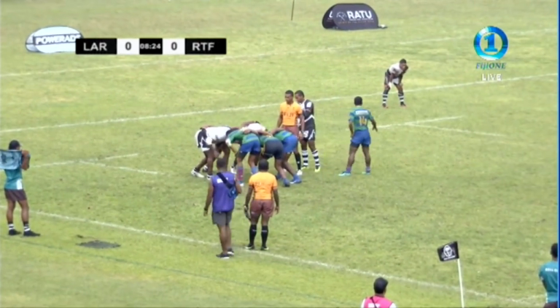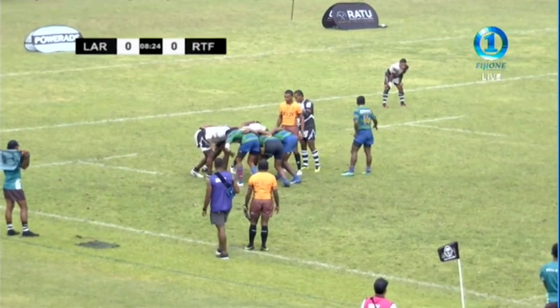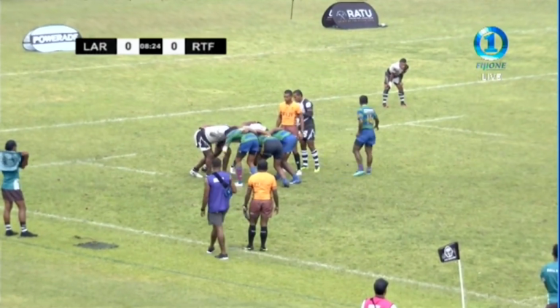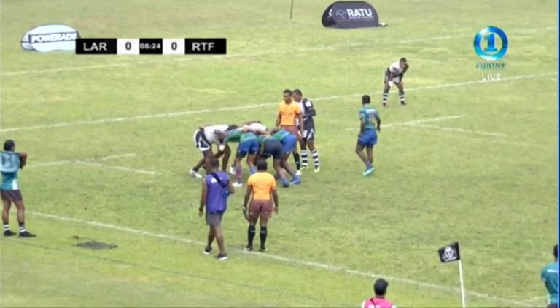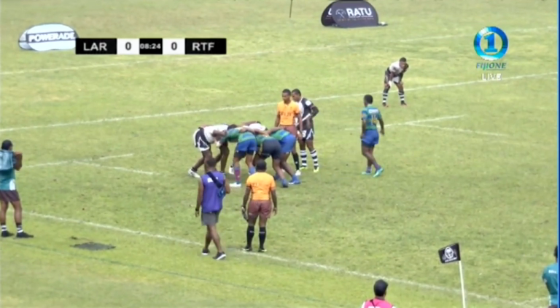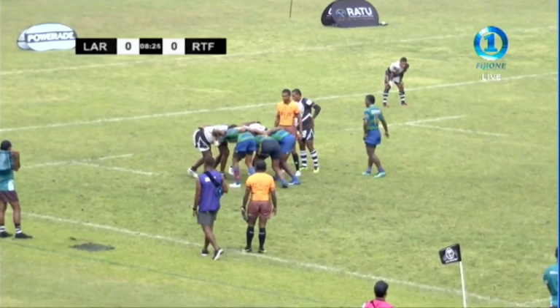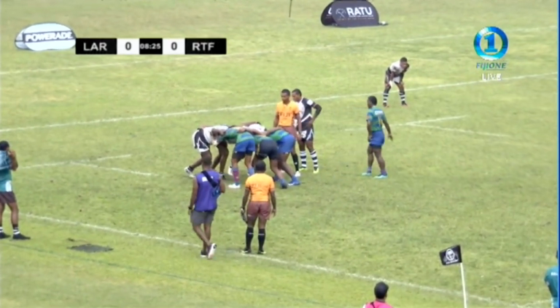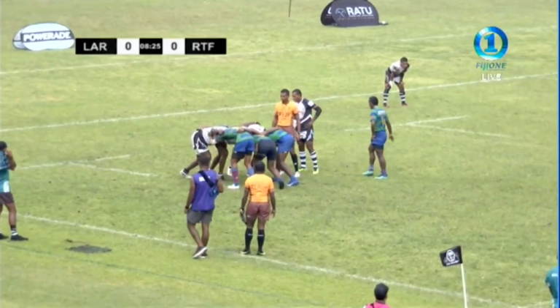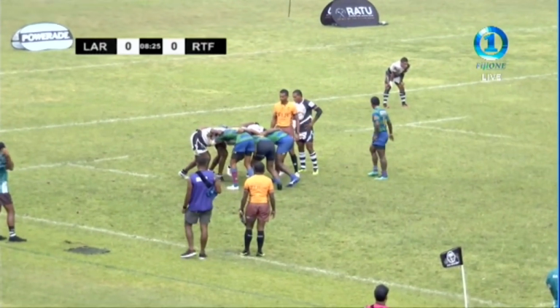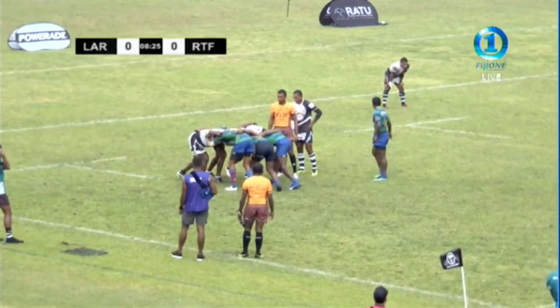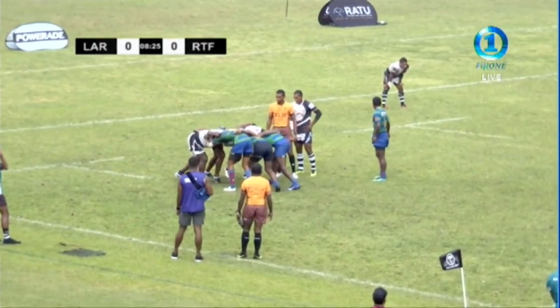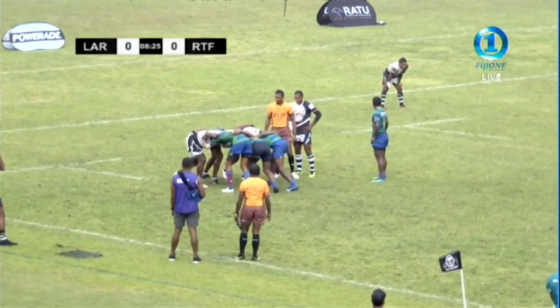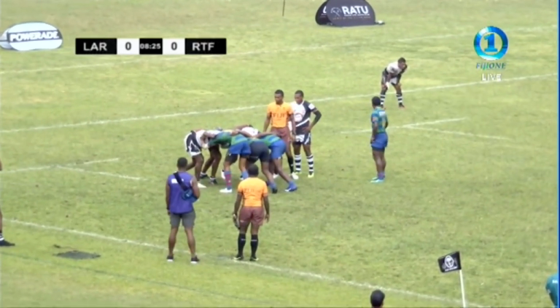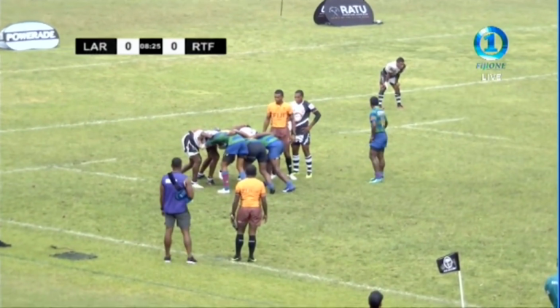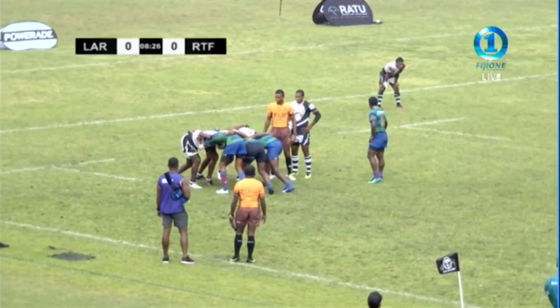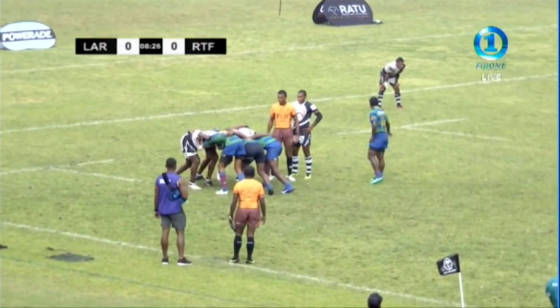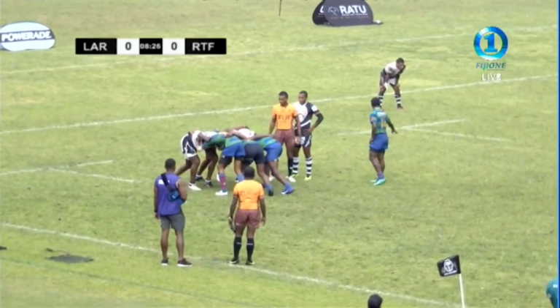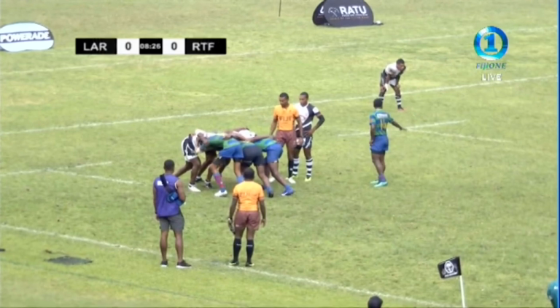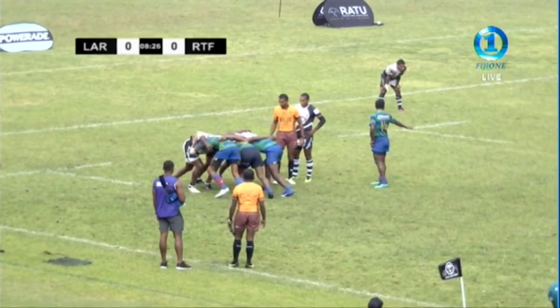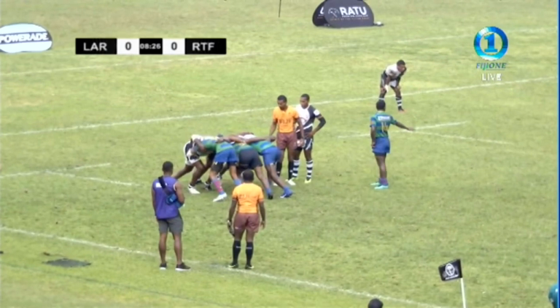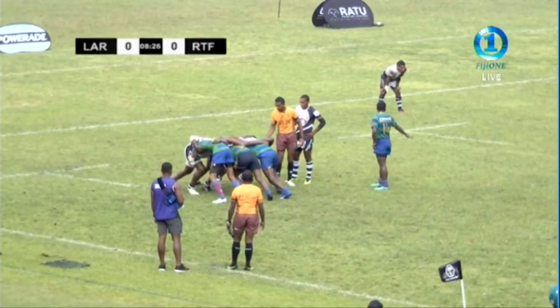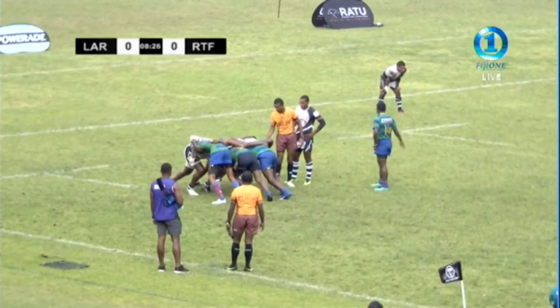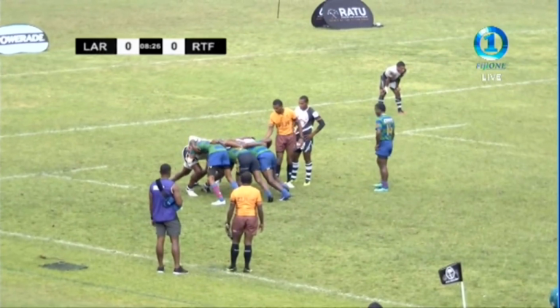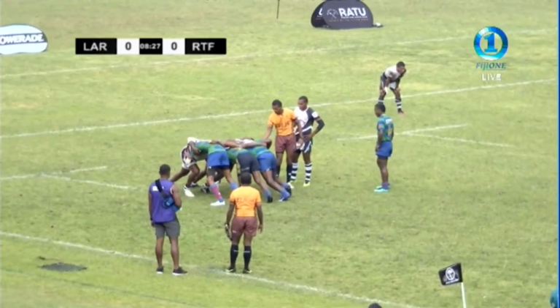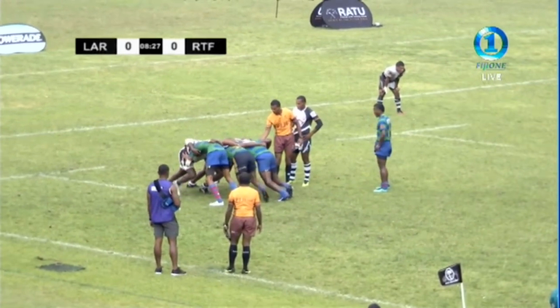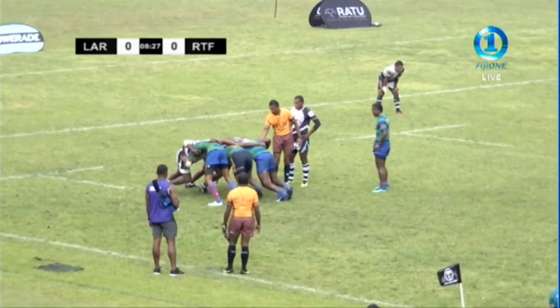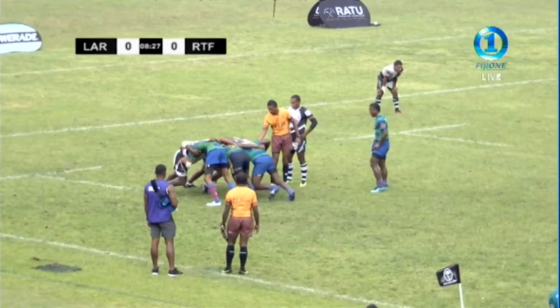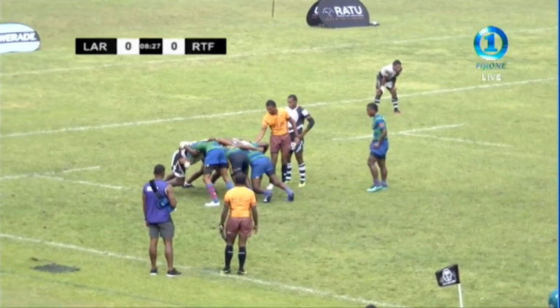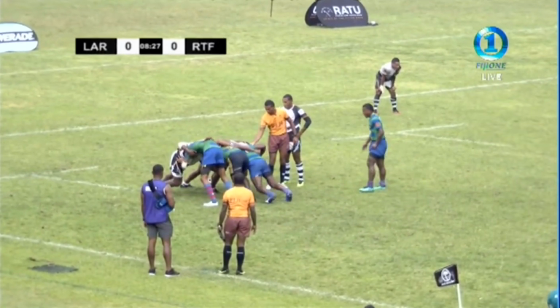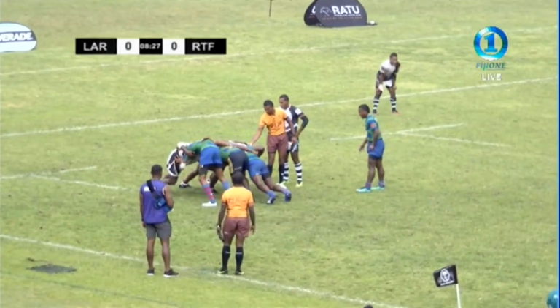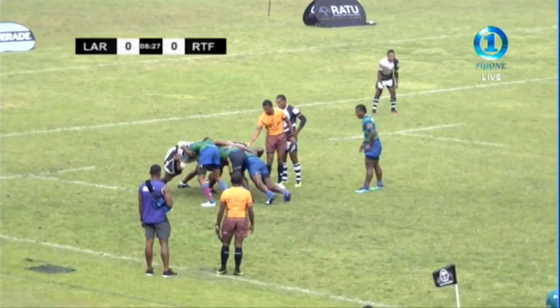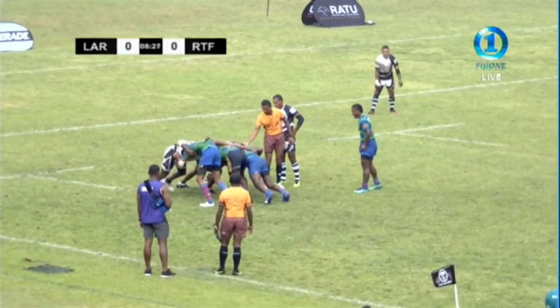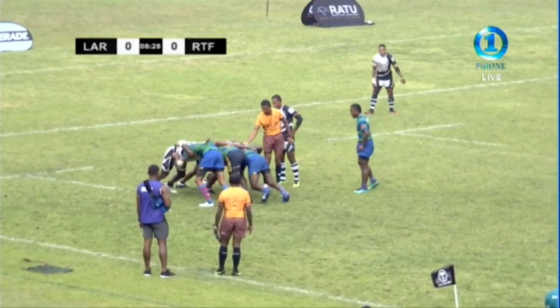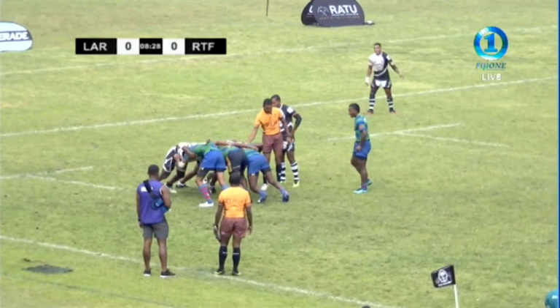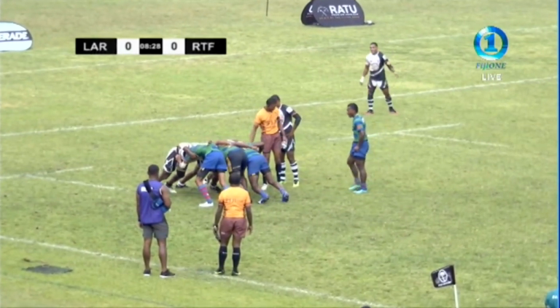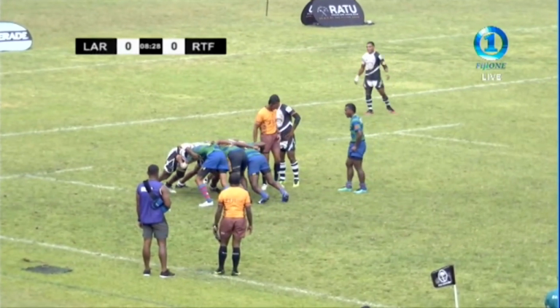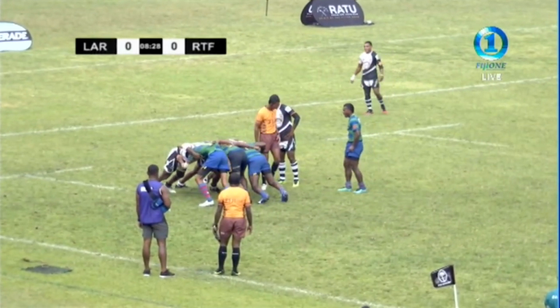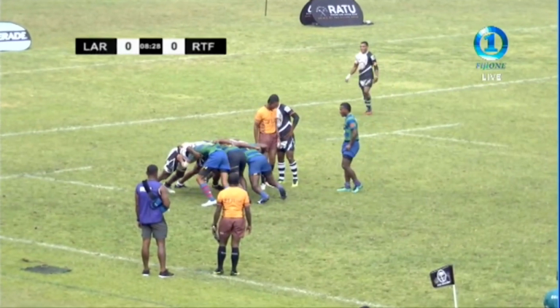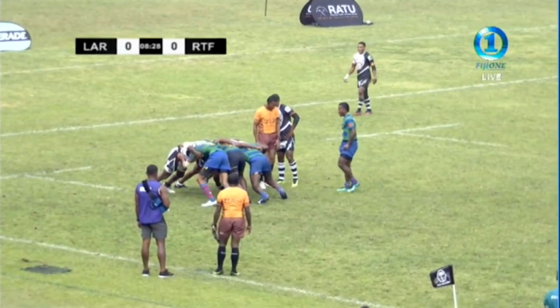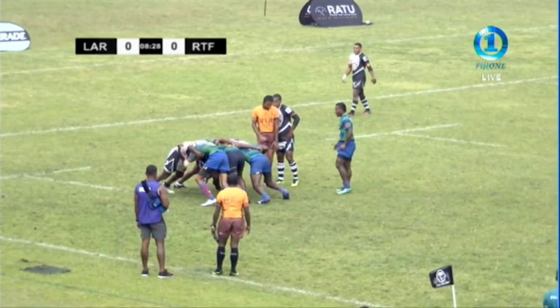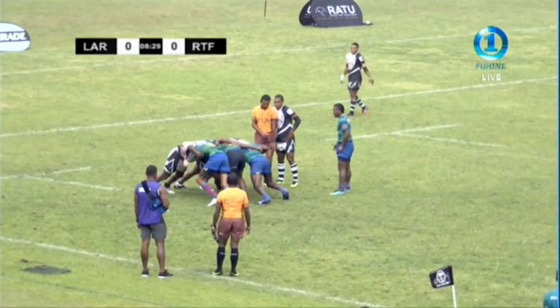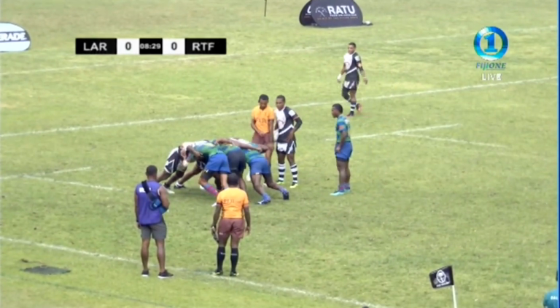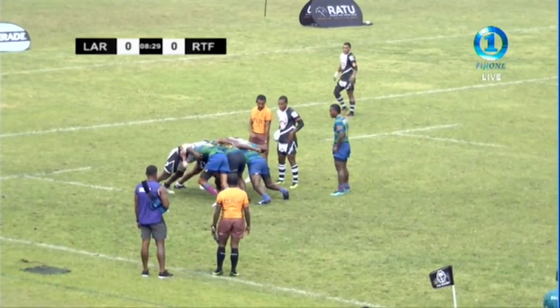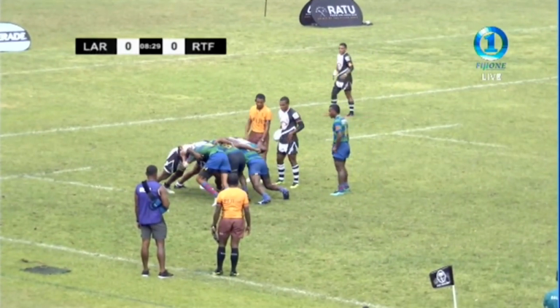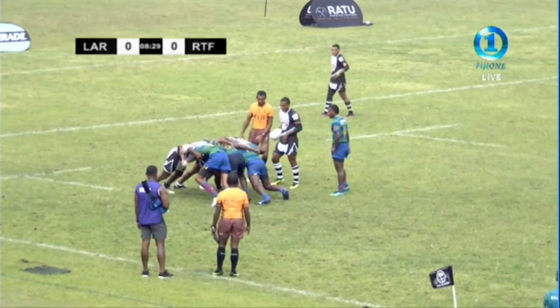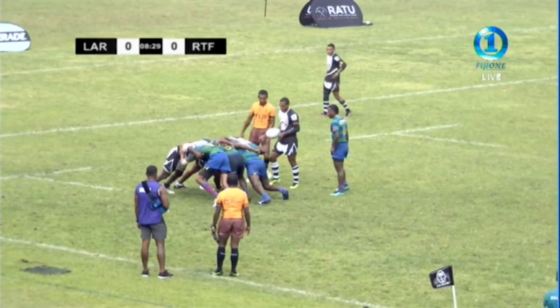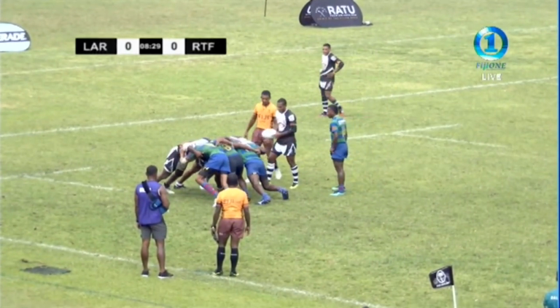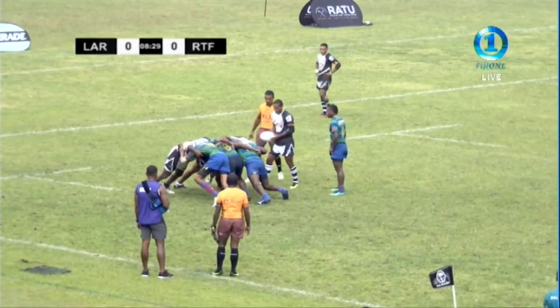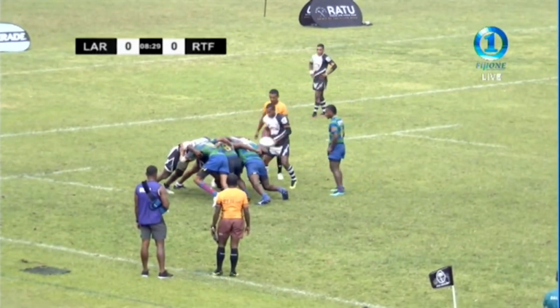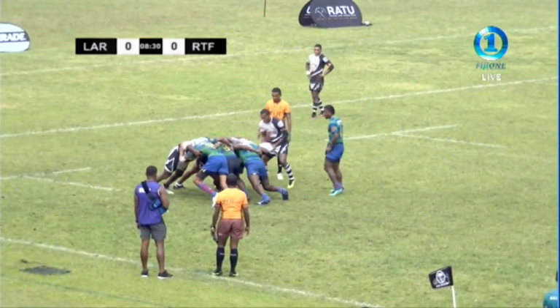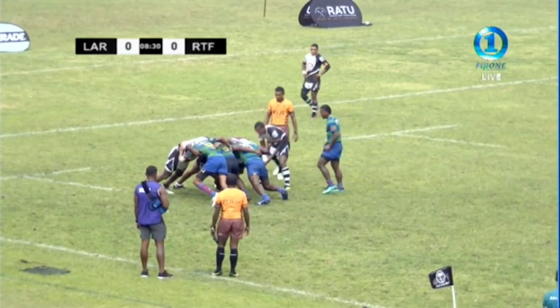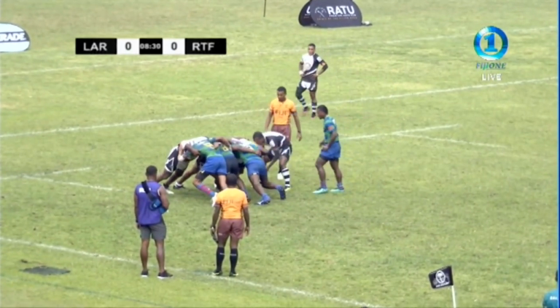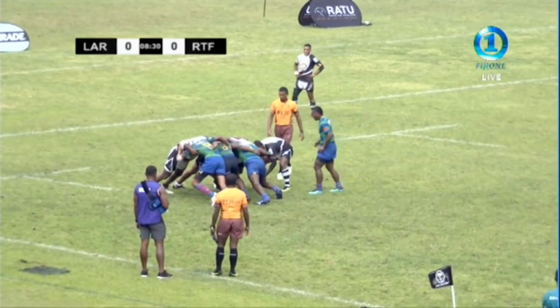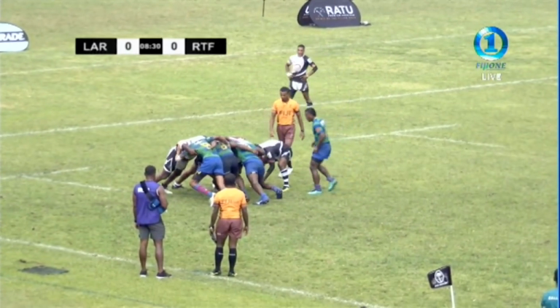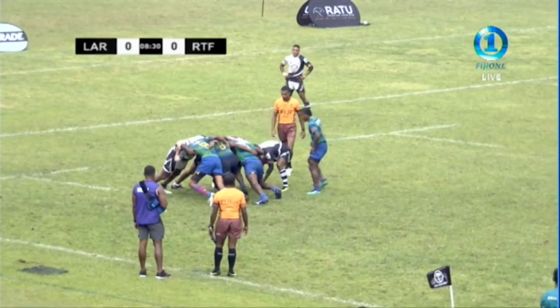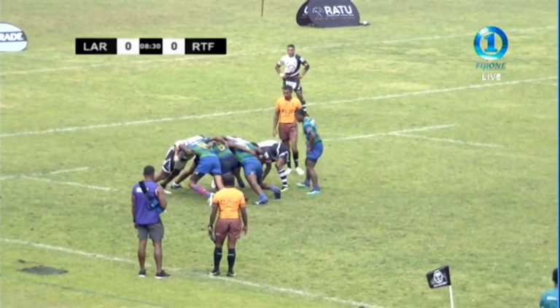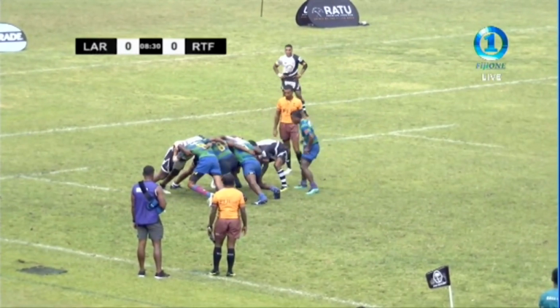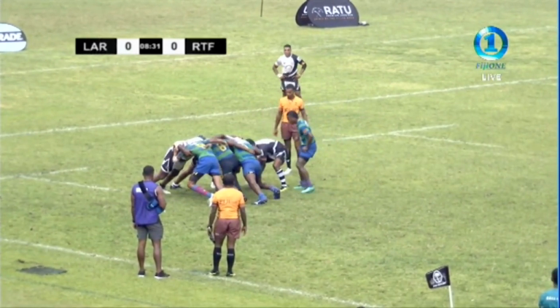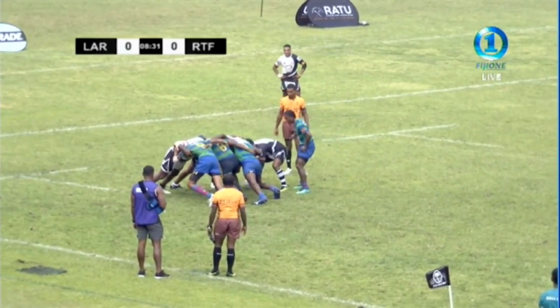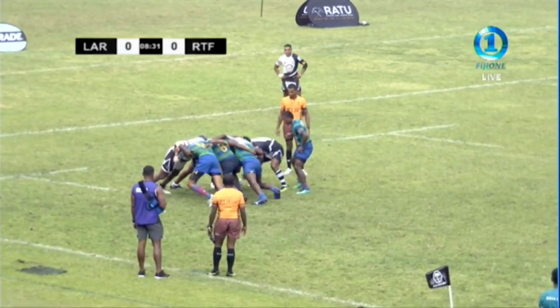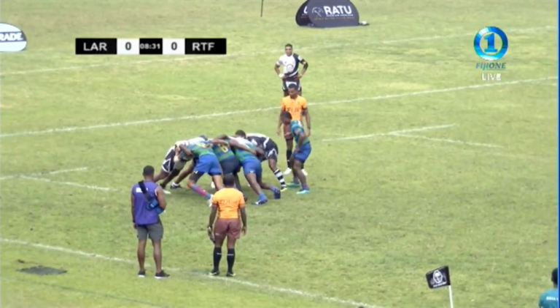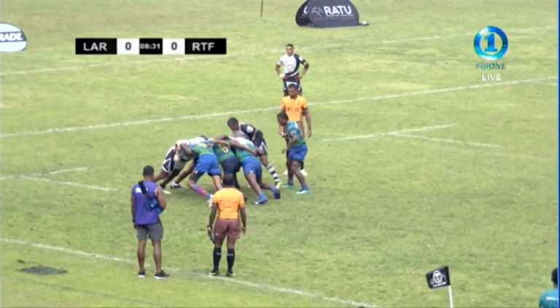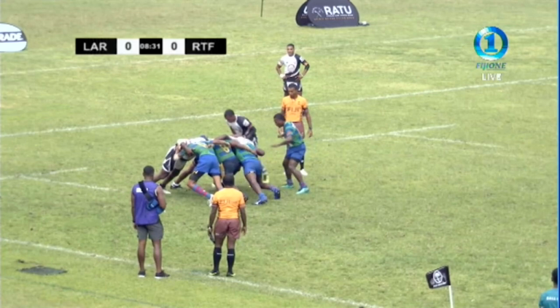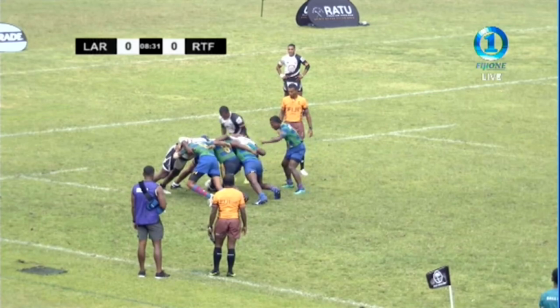I find it difficult calling them LAR — used to FDS. Yeah, I'm used to FDS. I mean, I'd best just call them Barbarians — makes it easier.